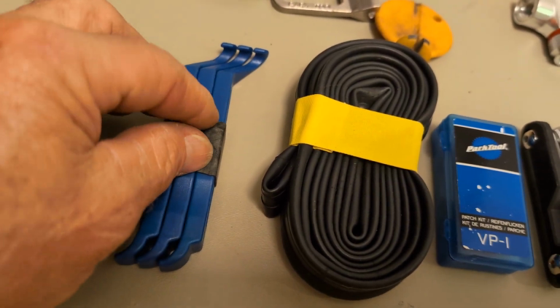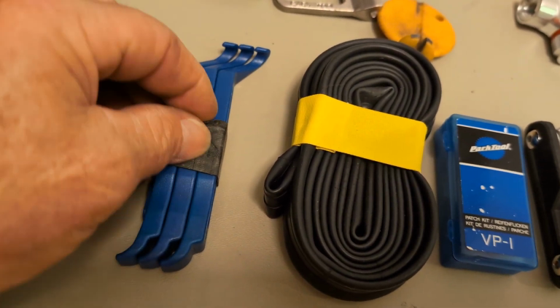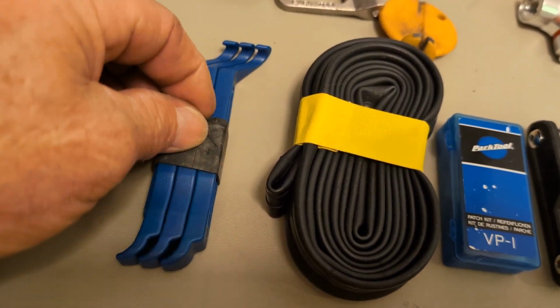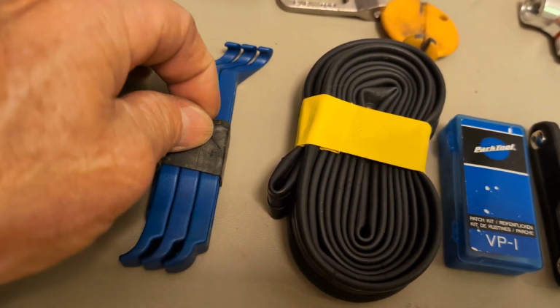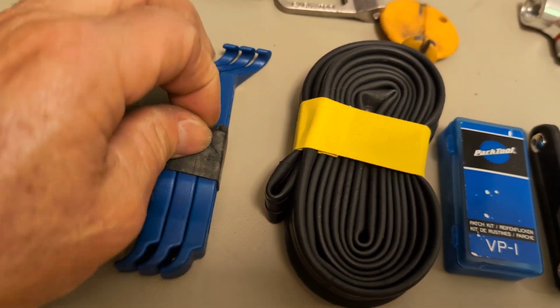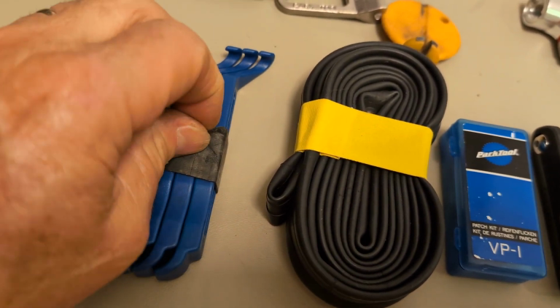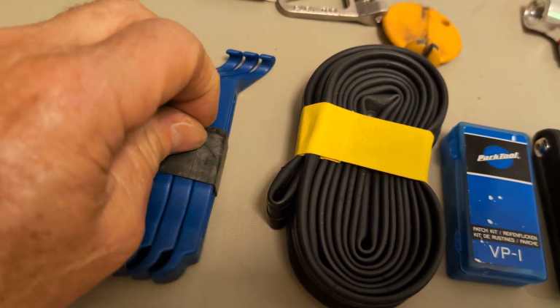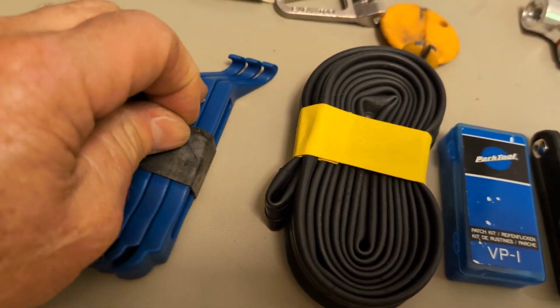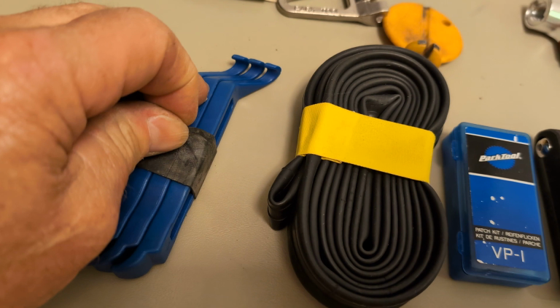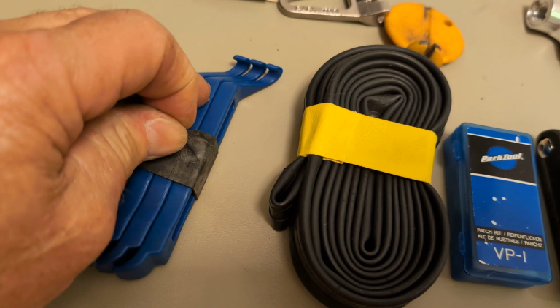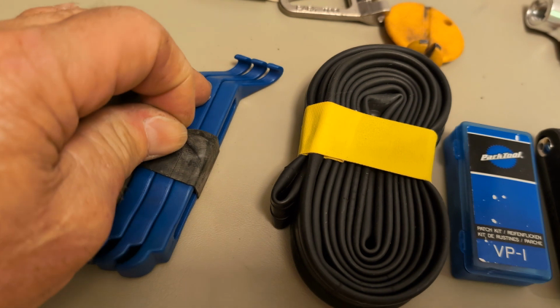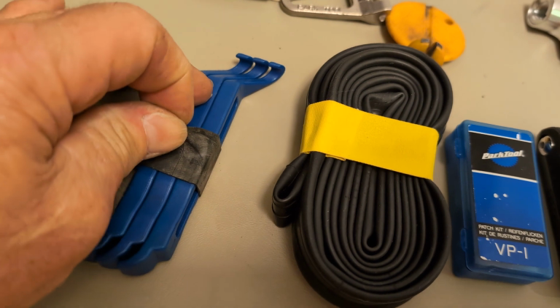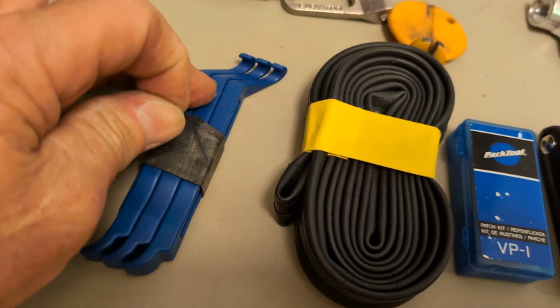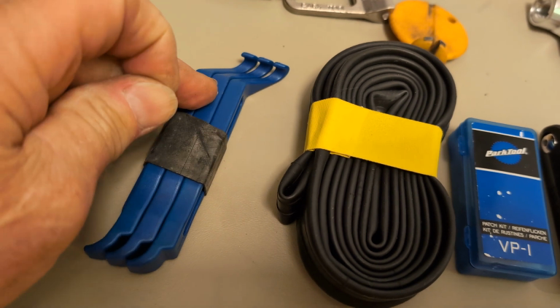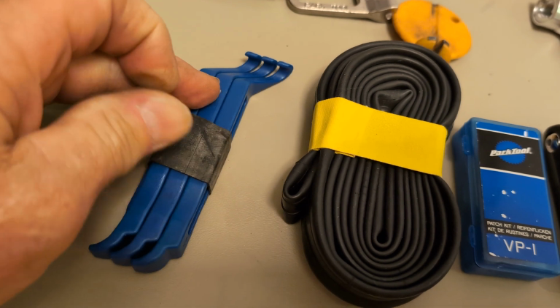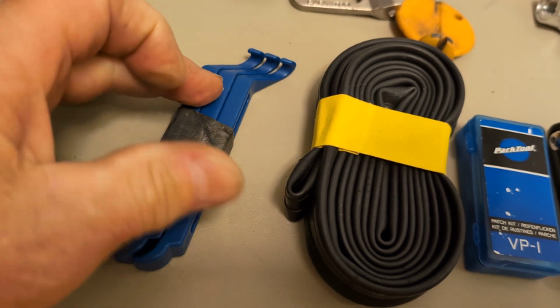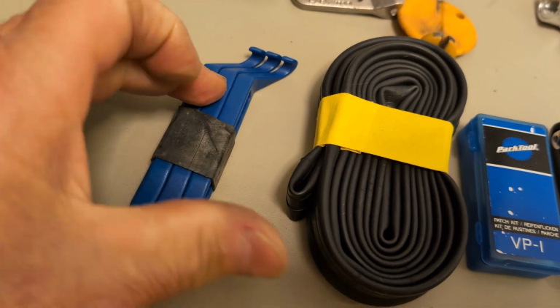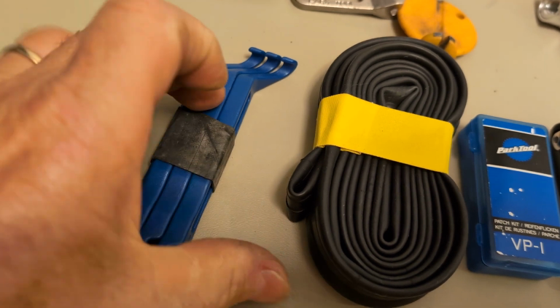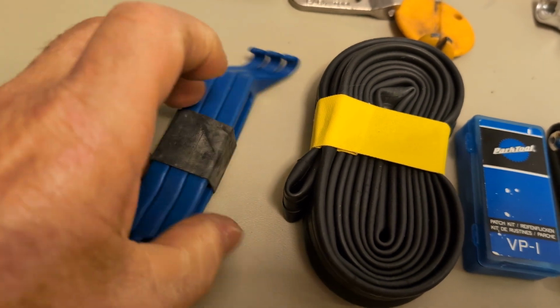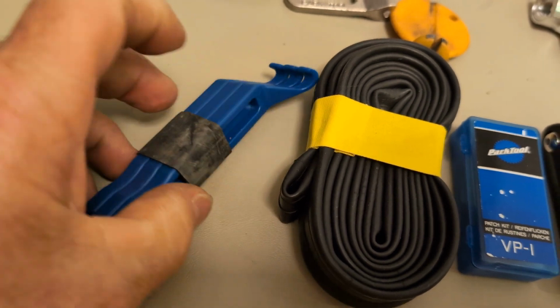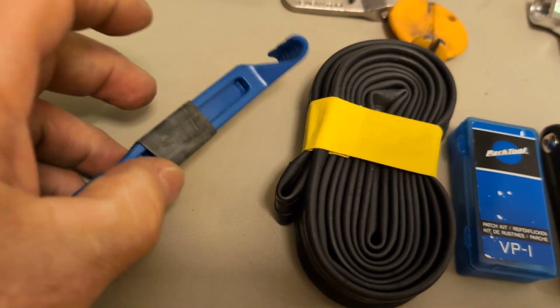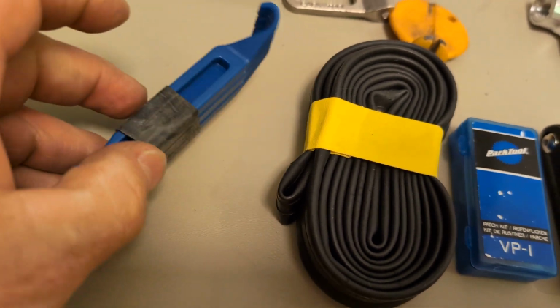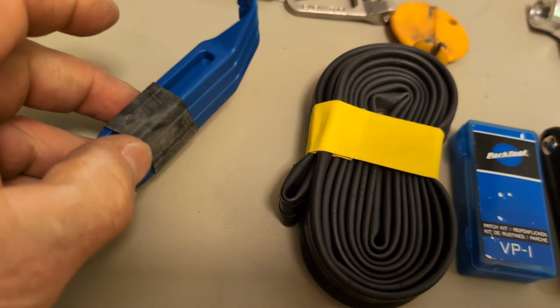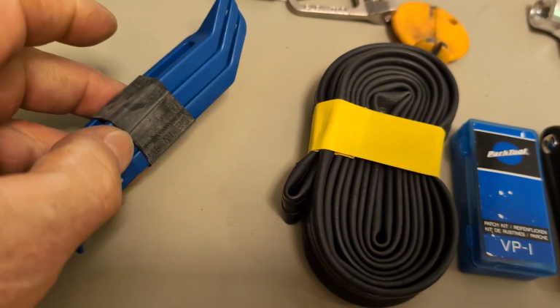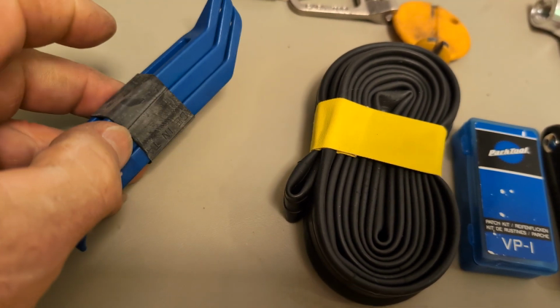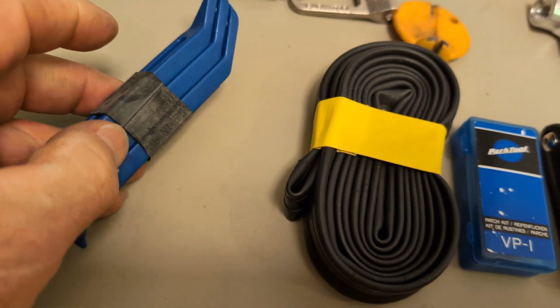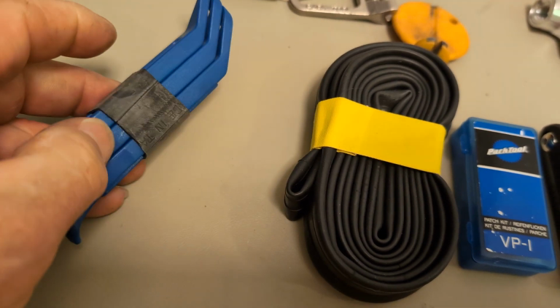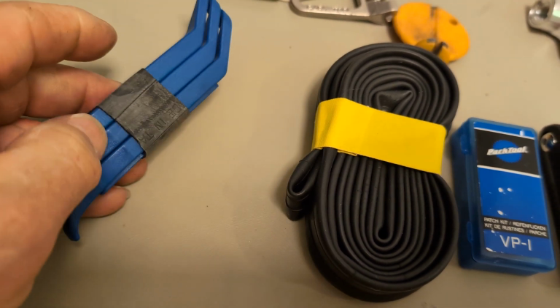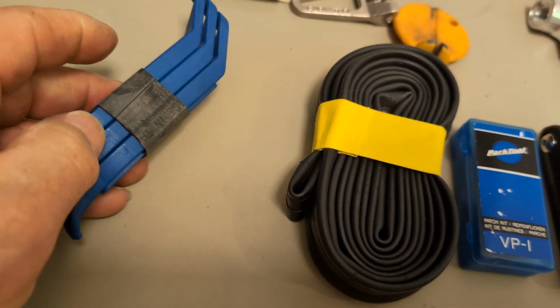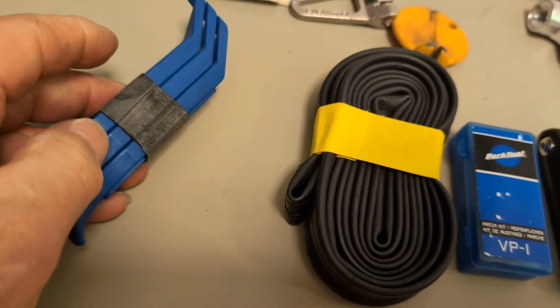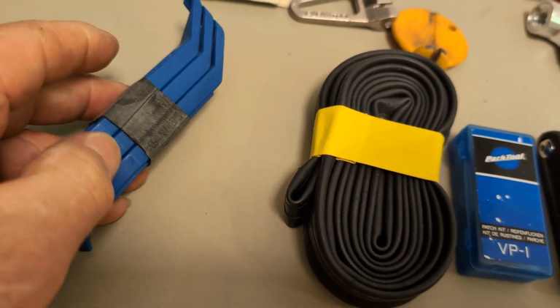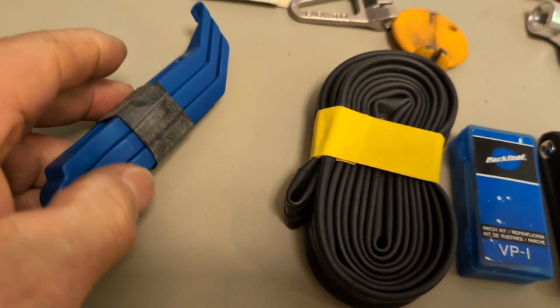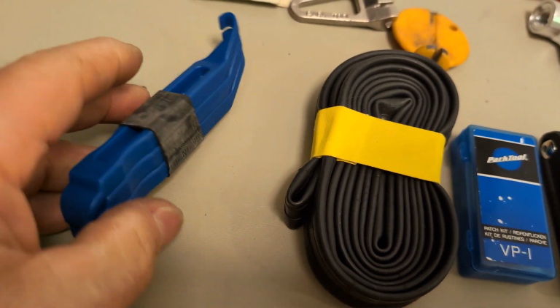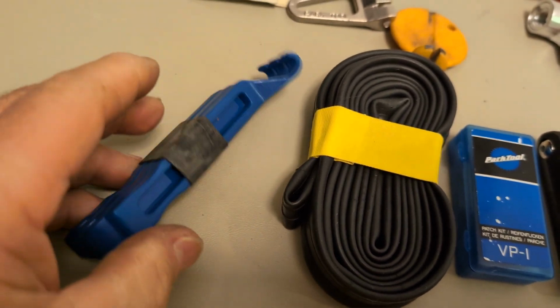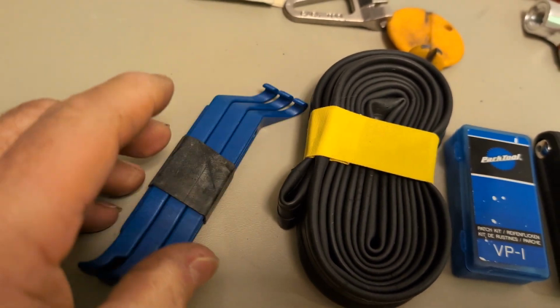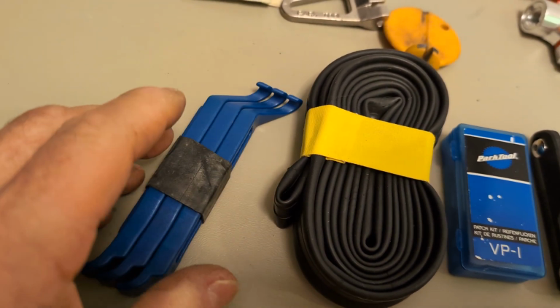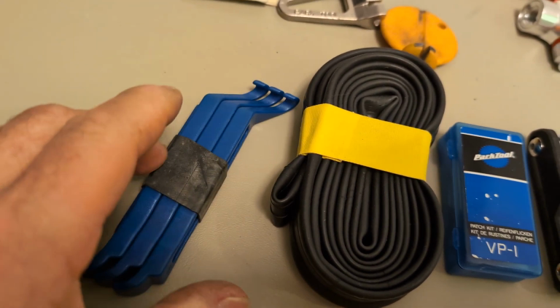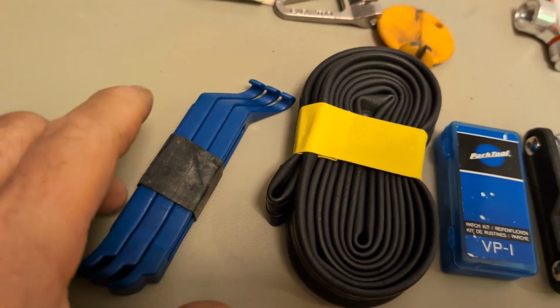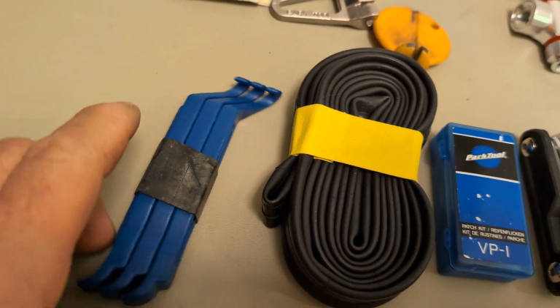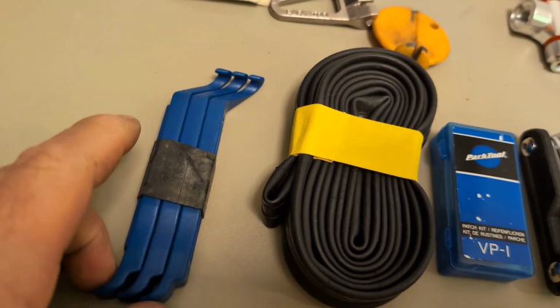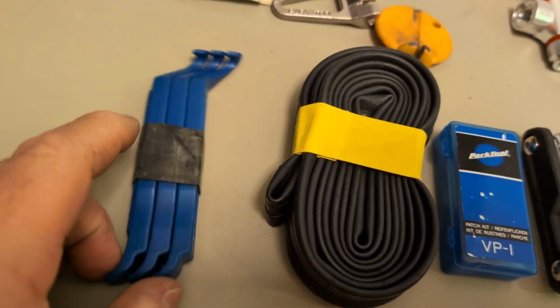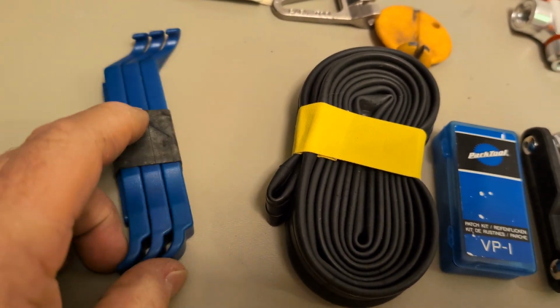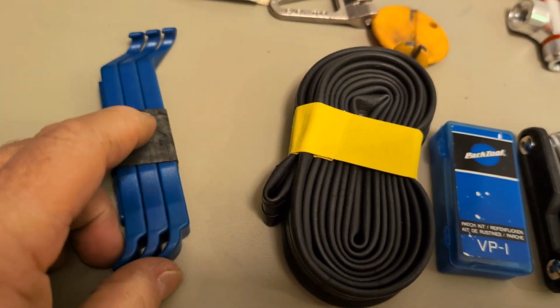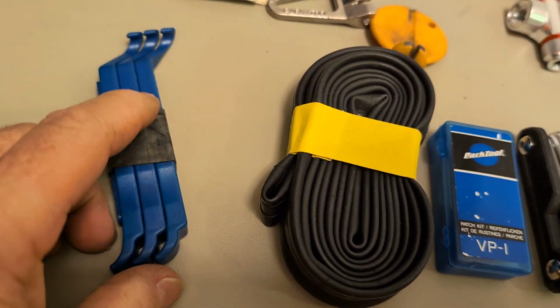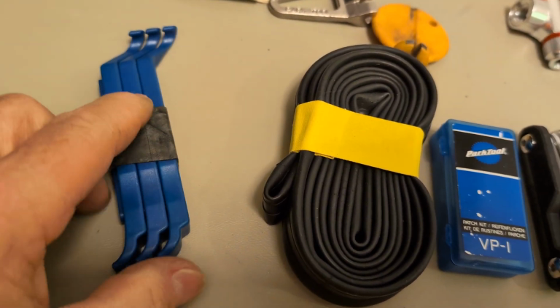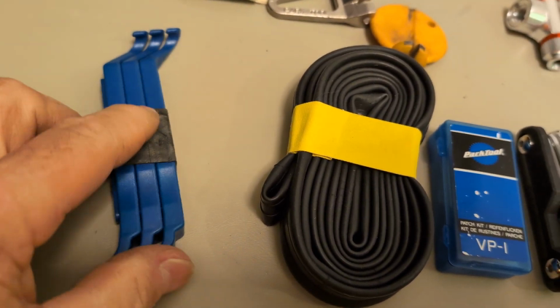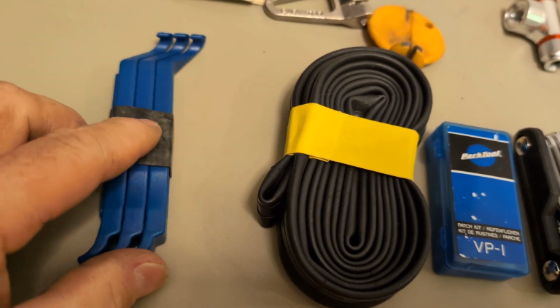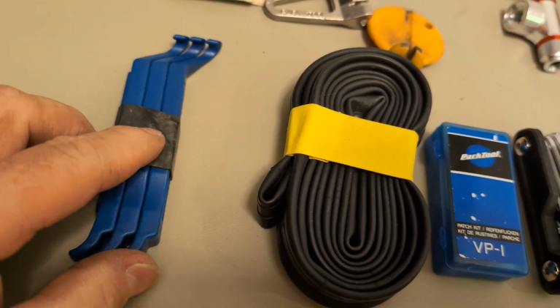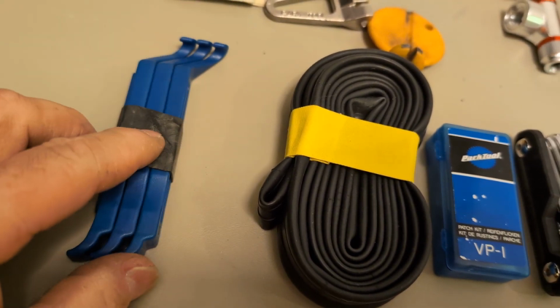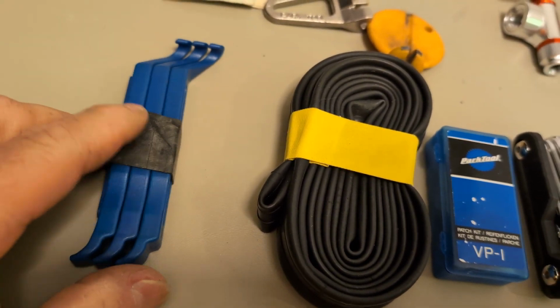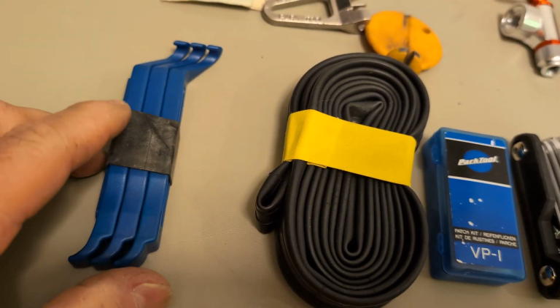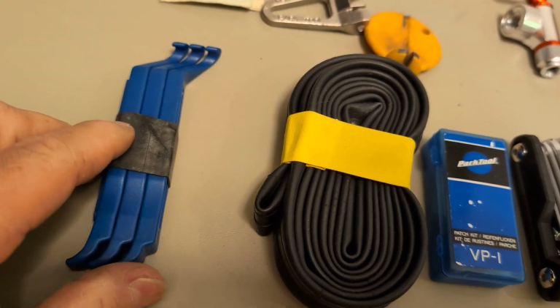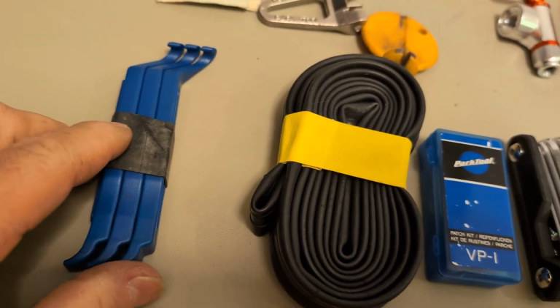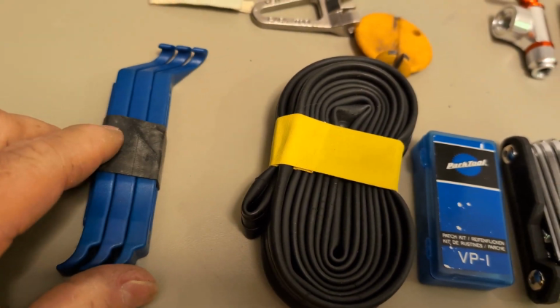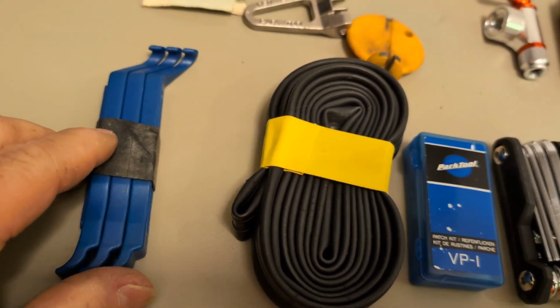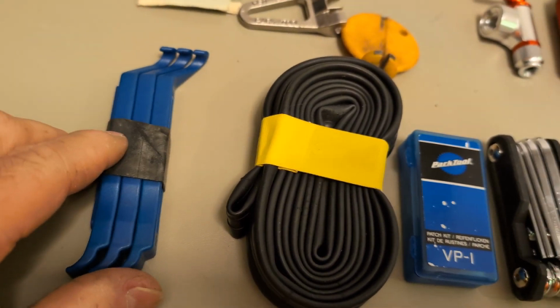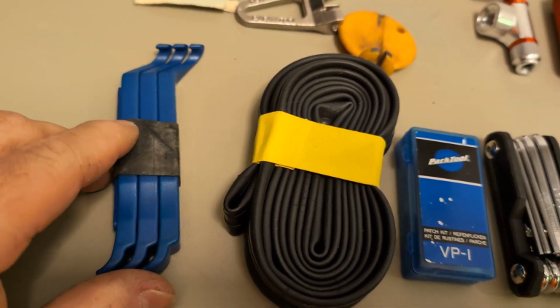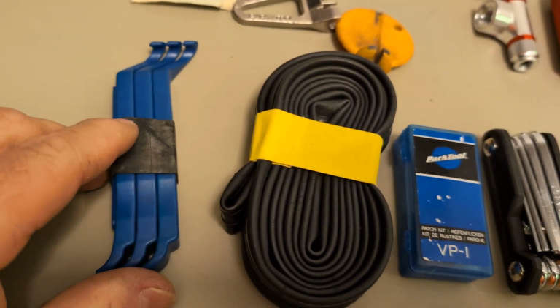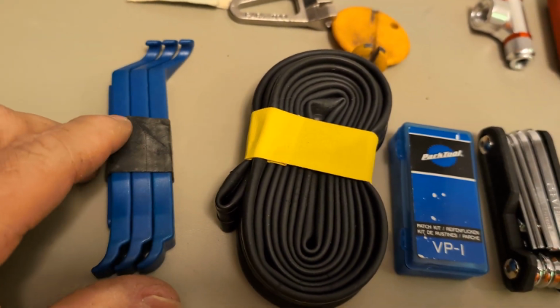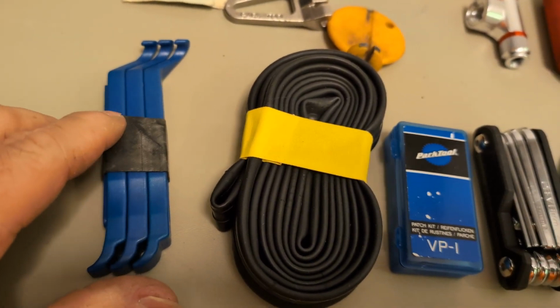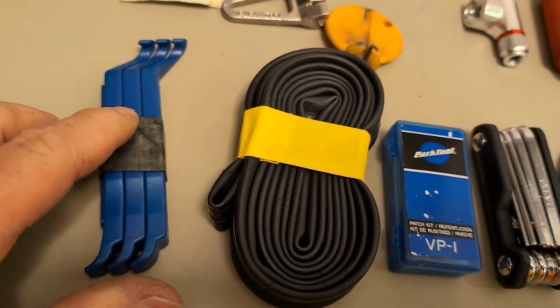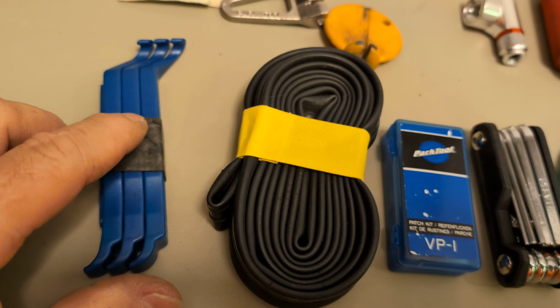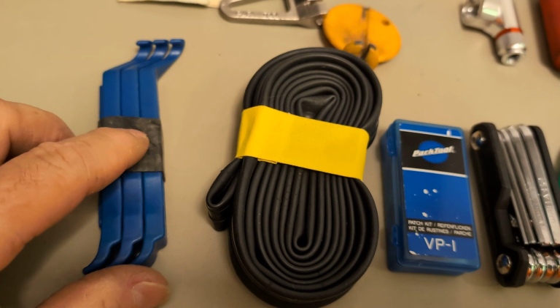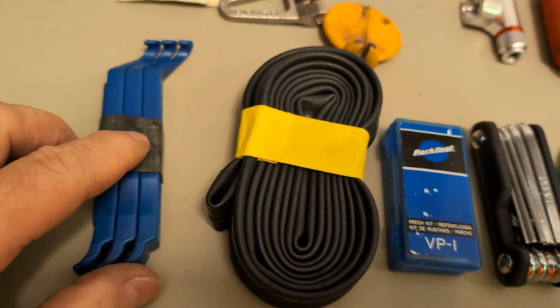I also have an old tube that I don't need anymore. I use the rubber for a lot of things — I use it on my wallet and to hold things together, like Allen wrenches.